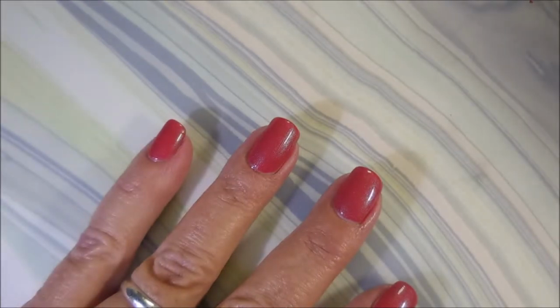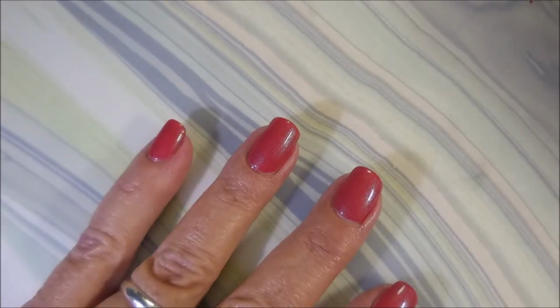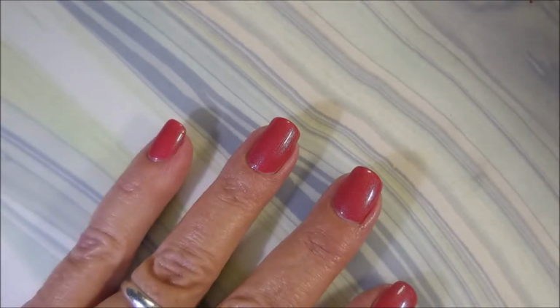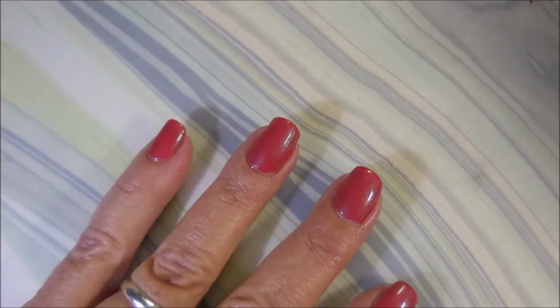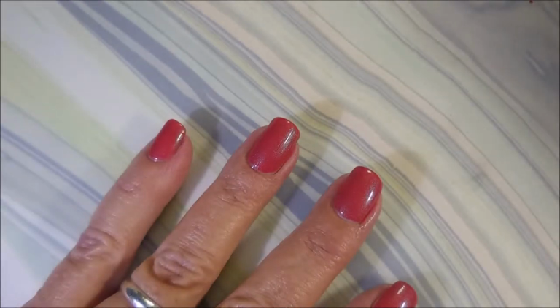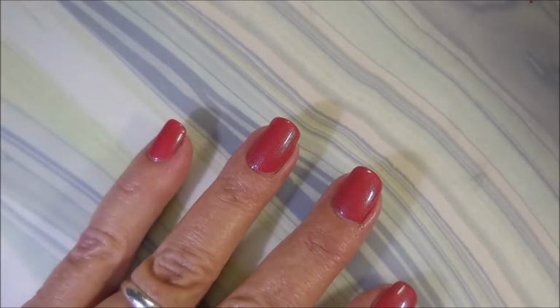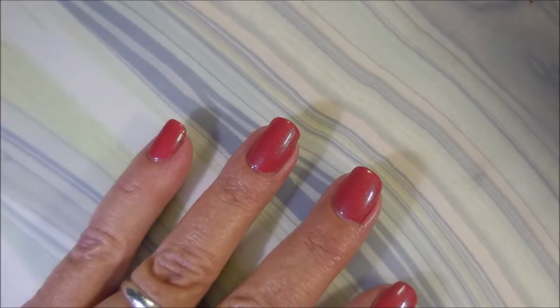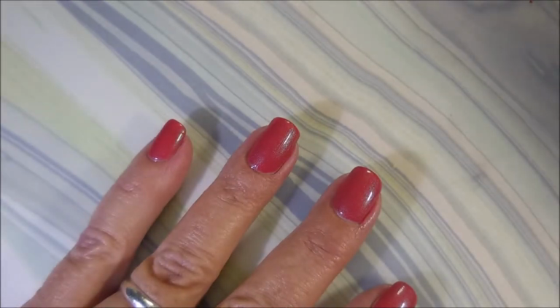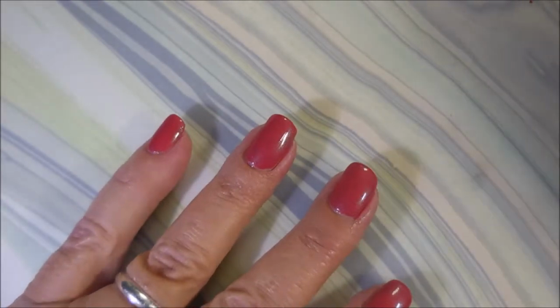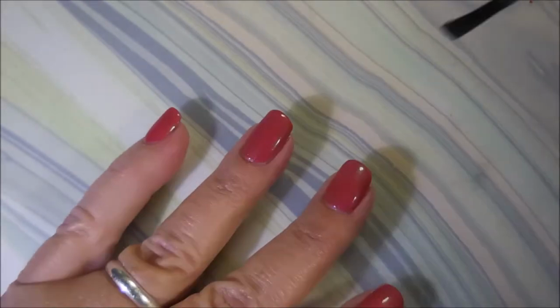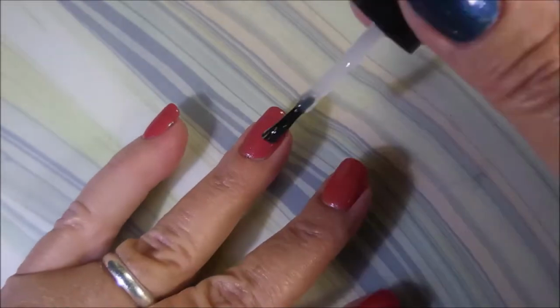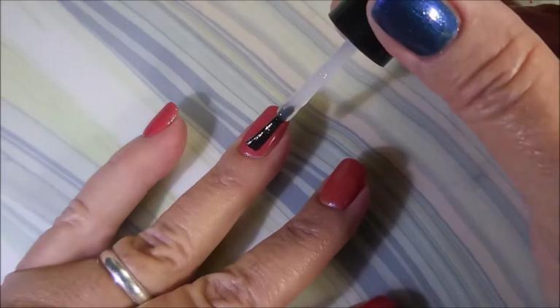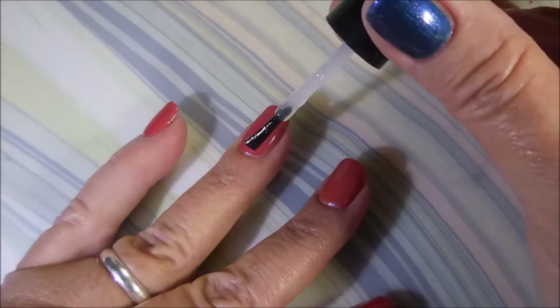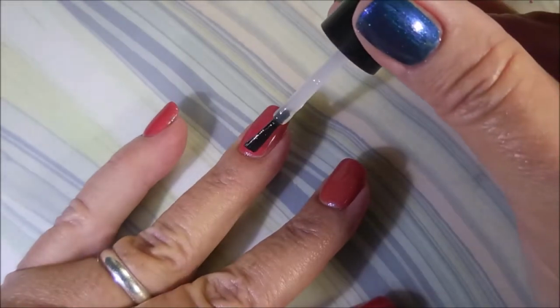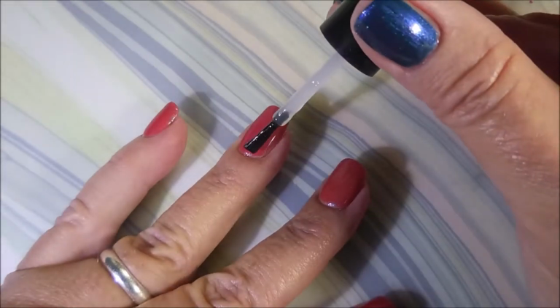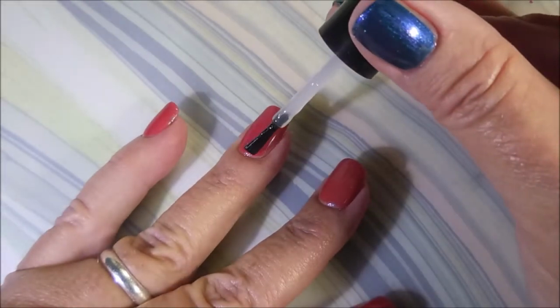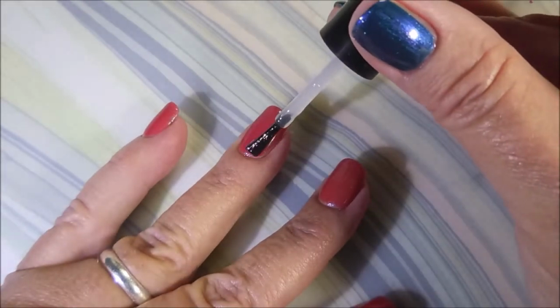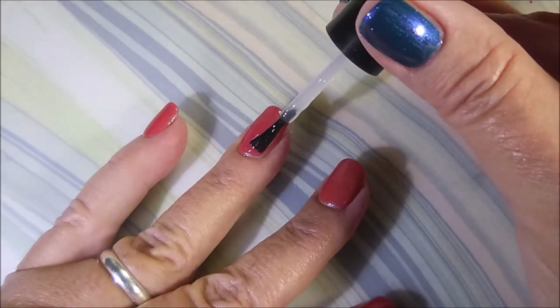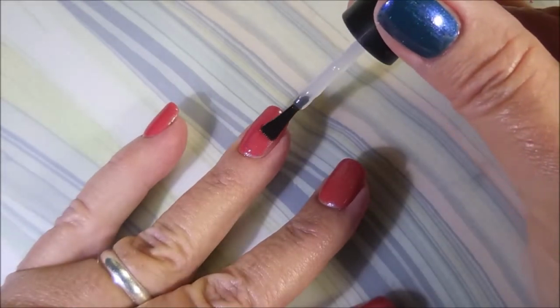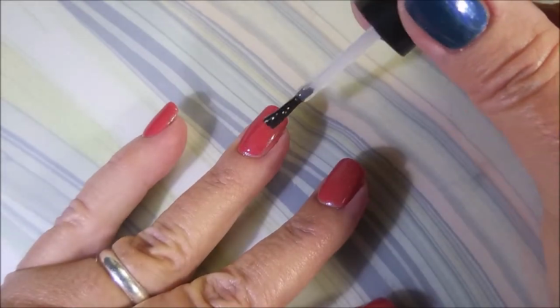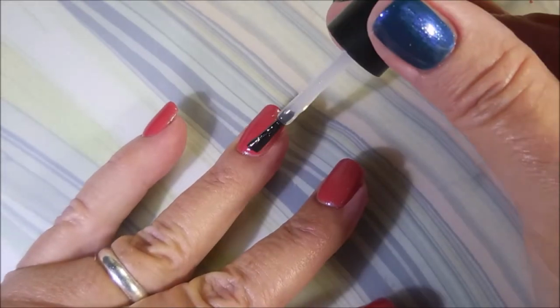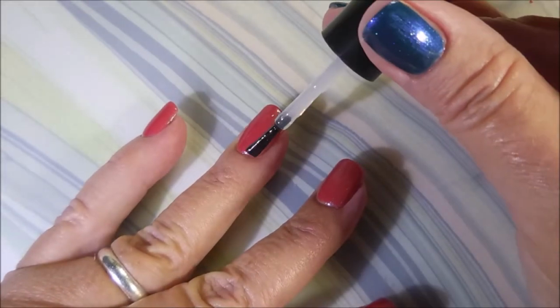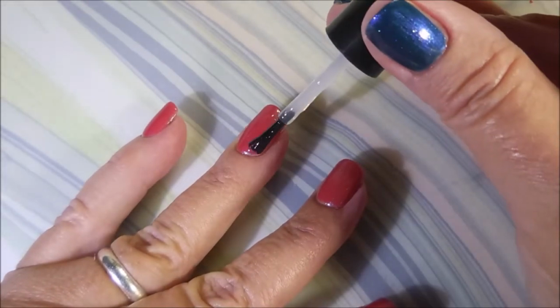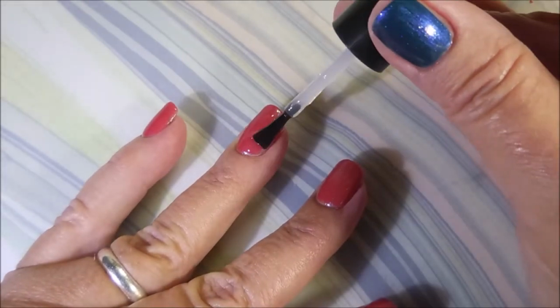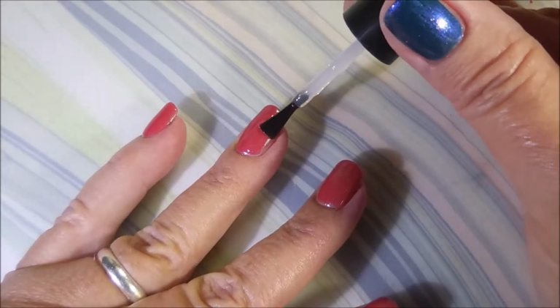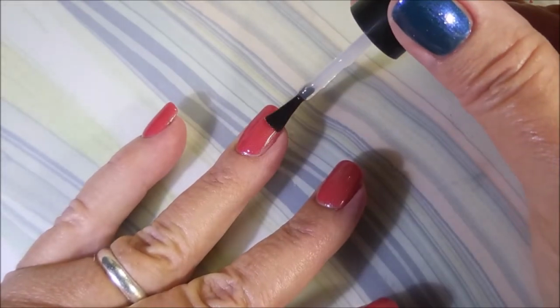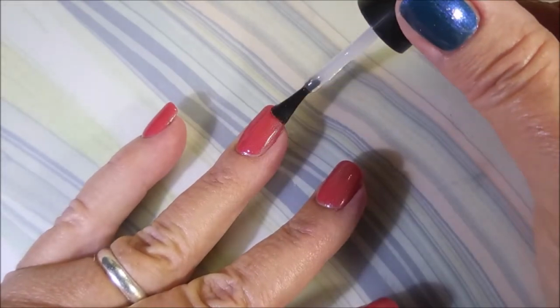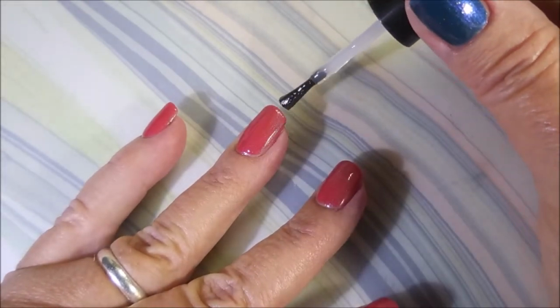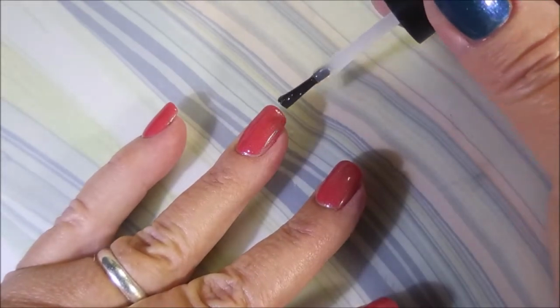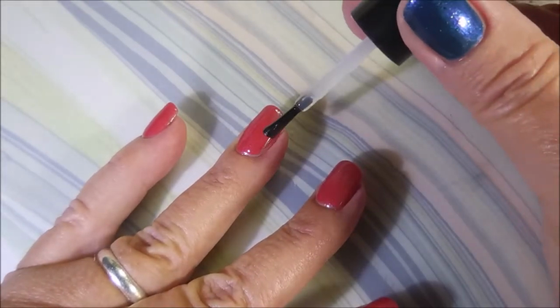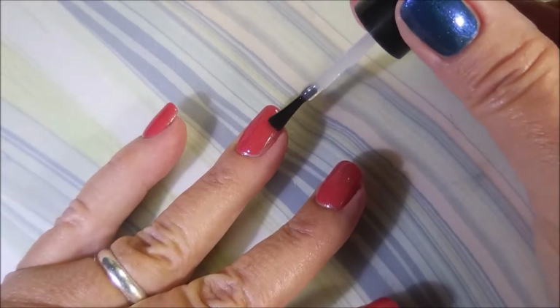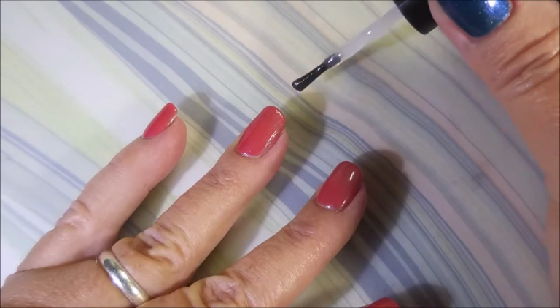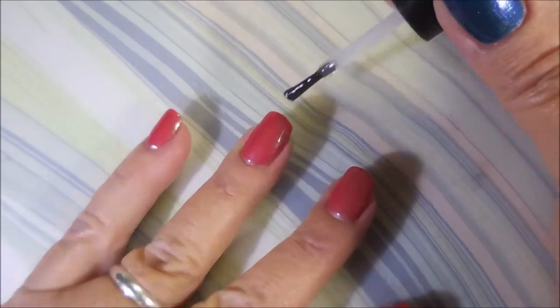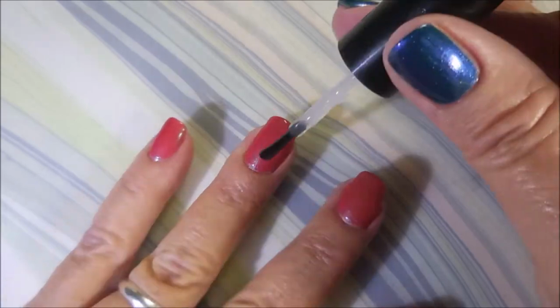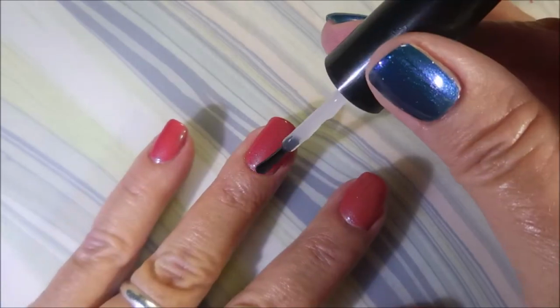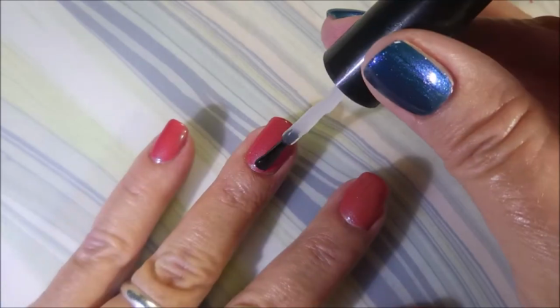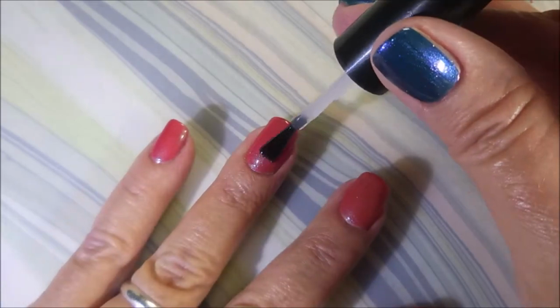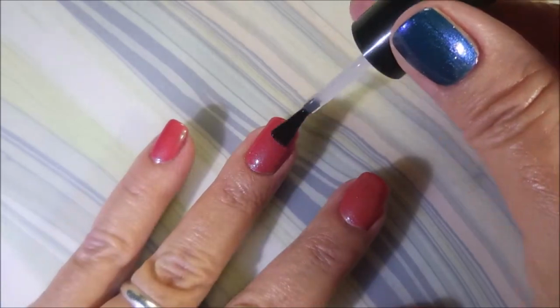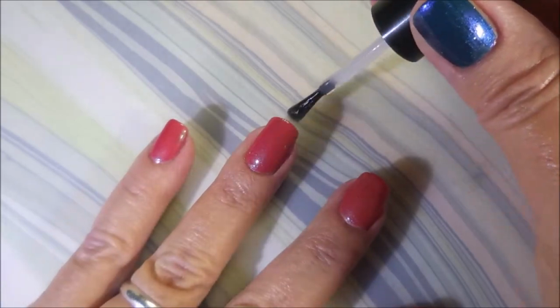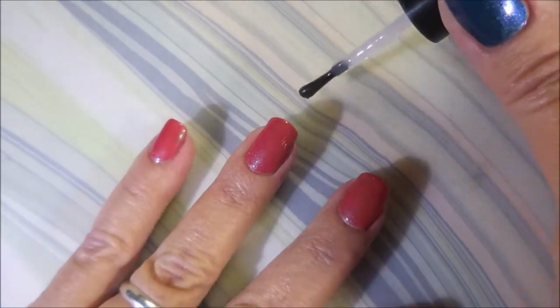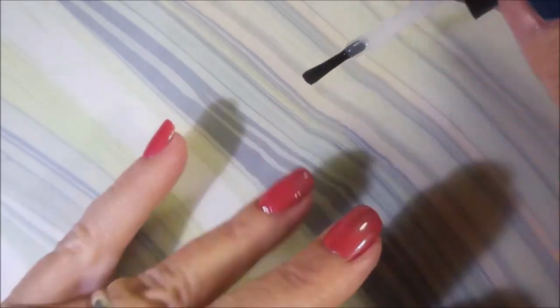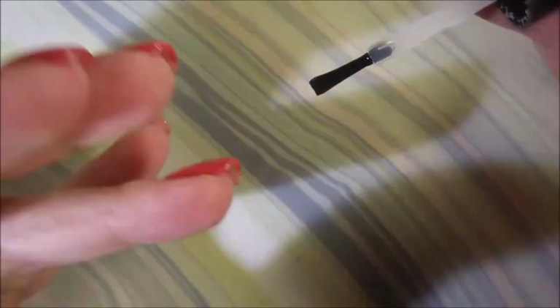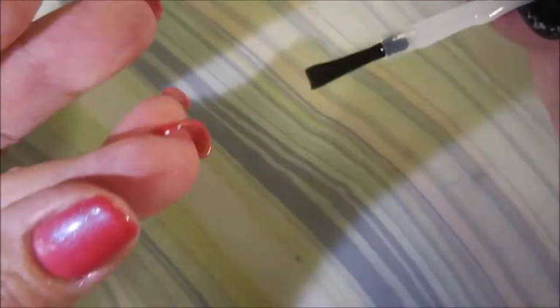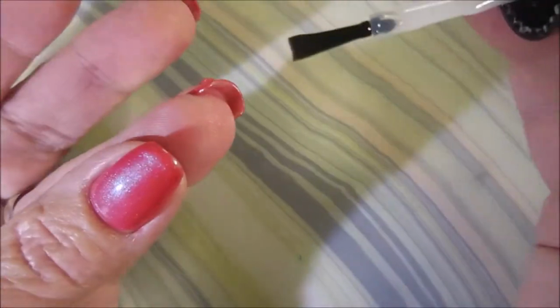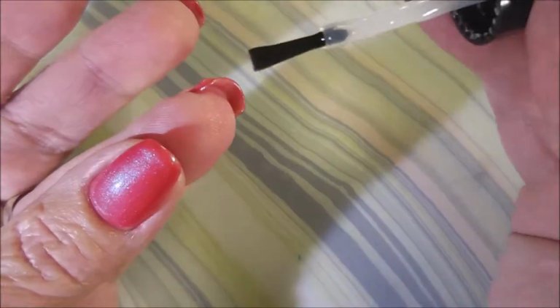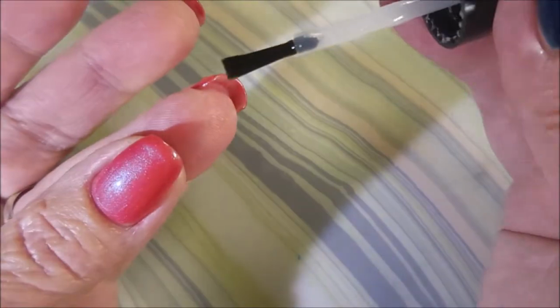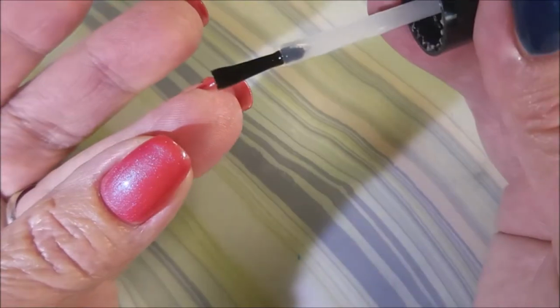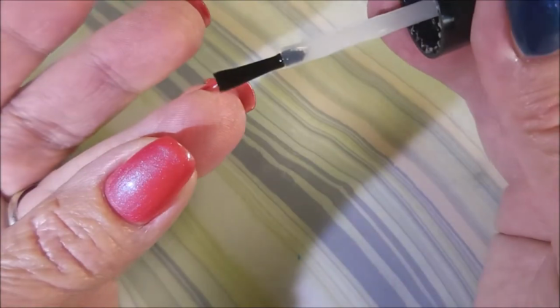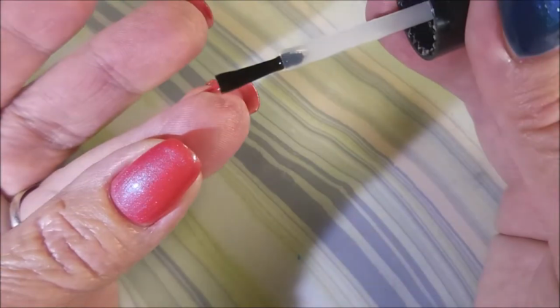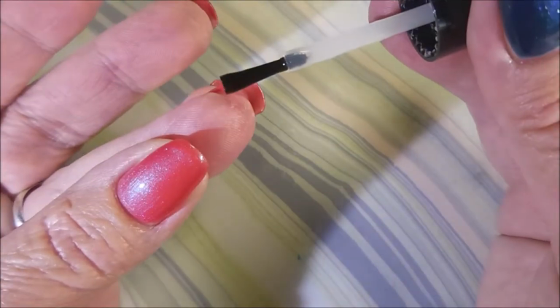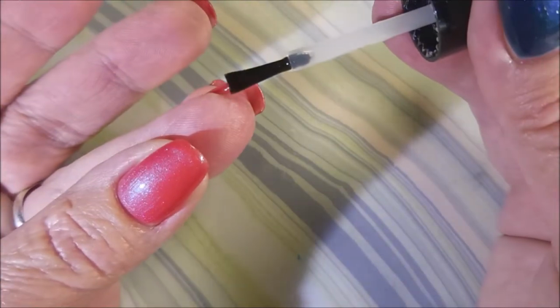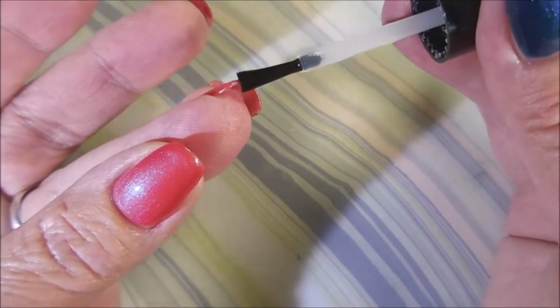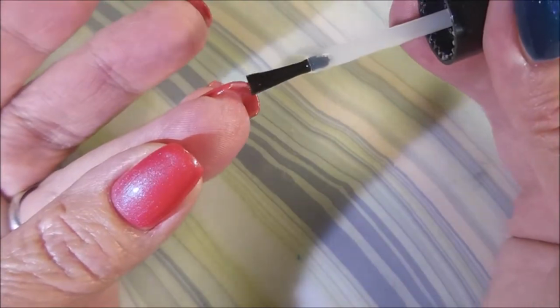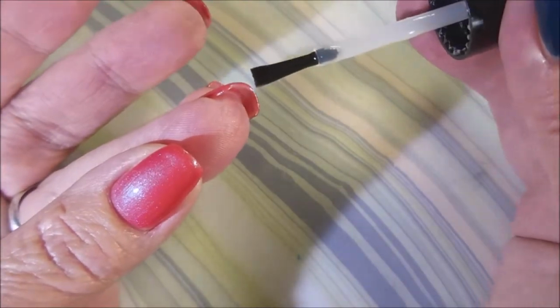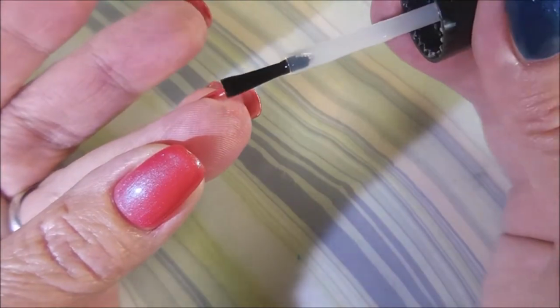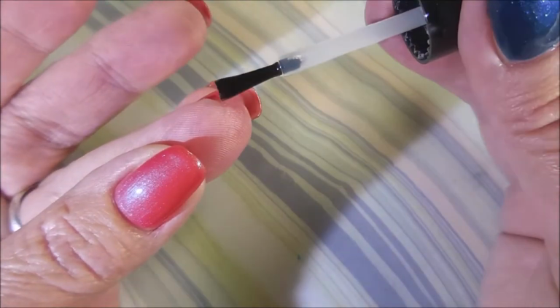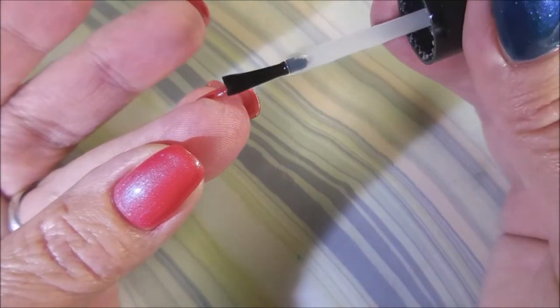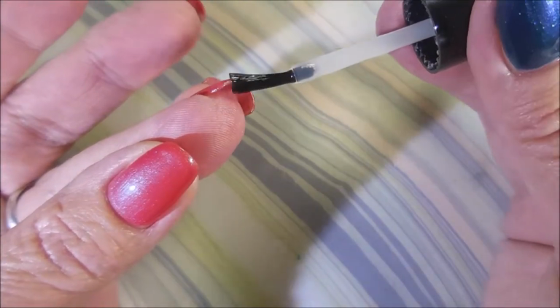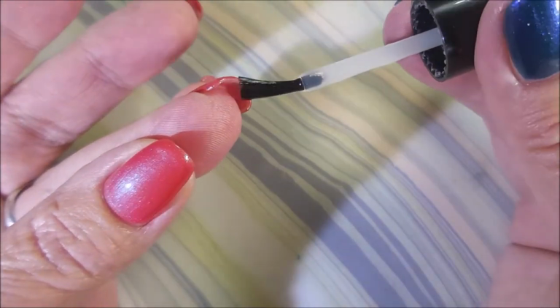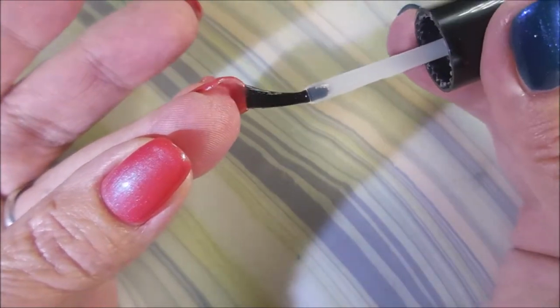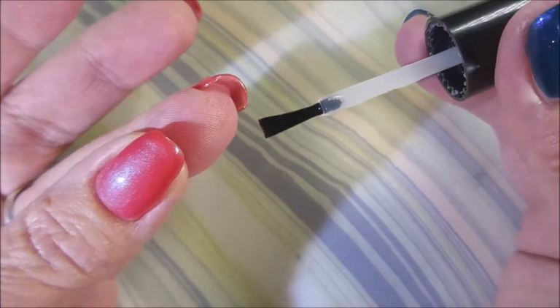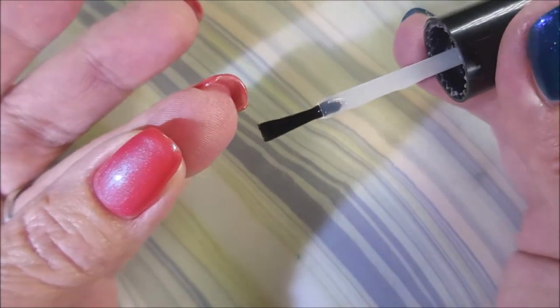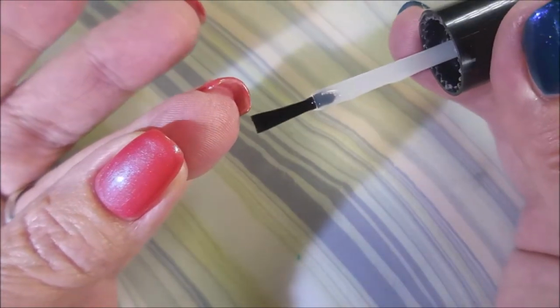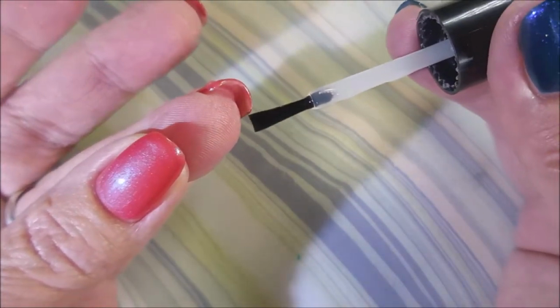These are my short nails. We did my nubbies on the other hand, and now this hand is getting a whole different manicure — because that's how we roll over here.